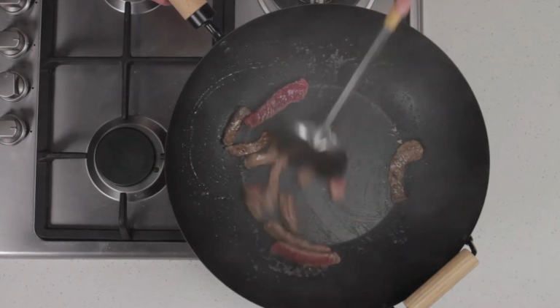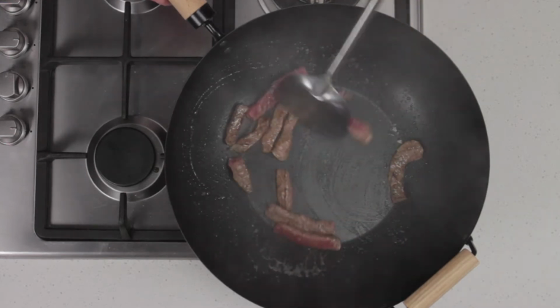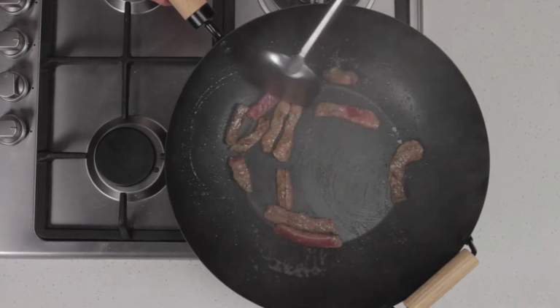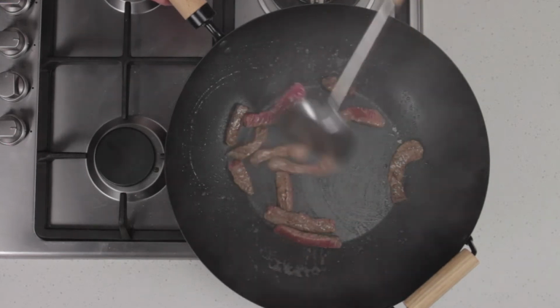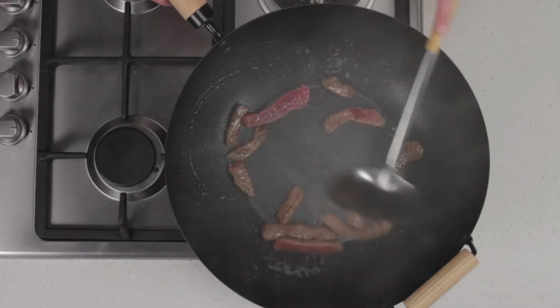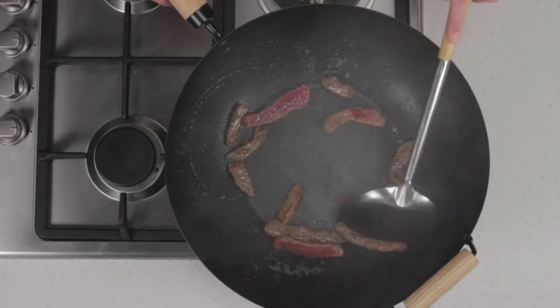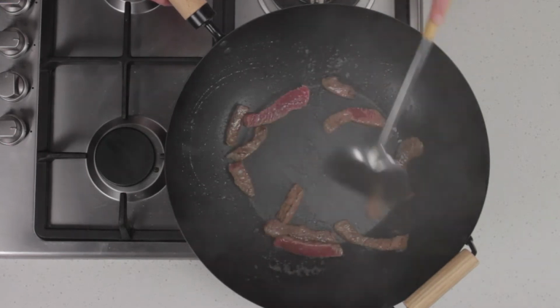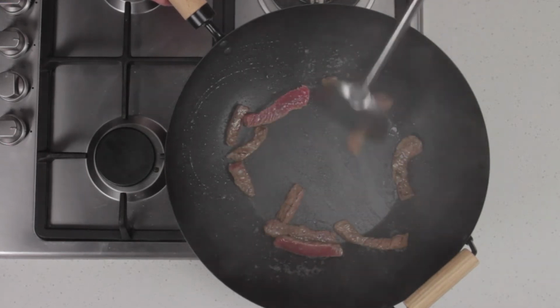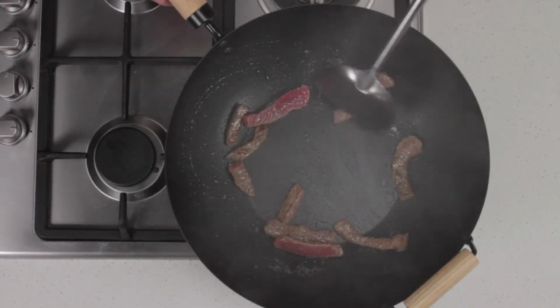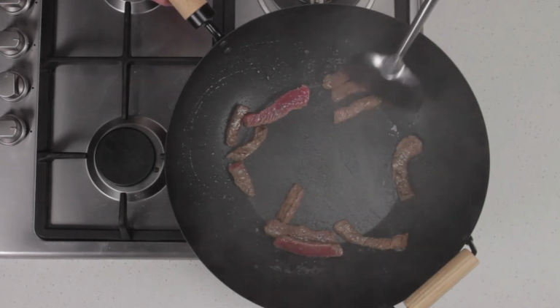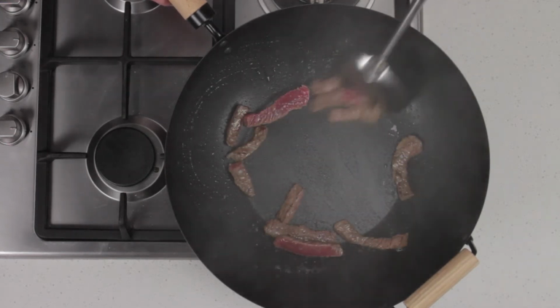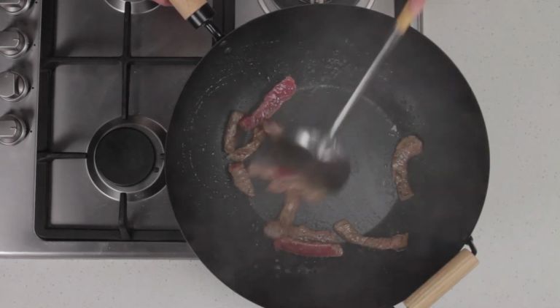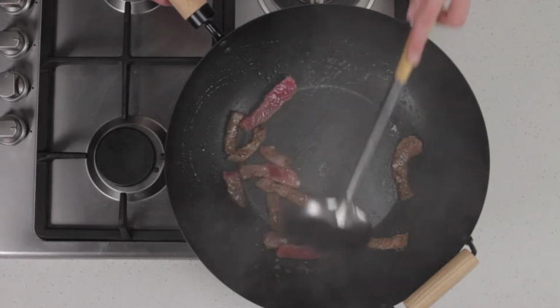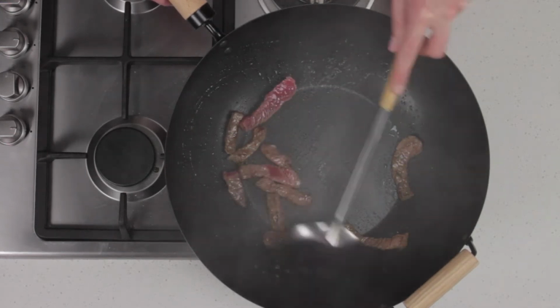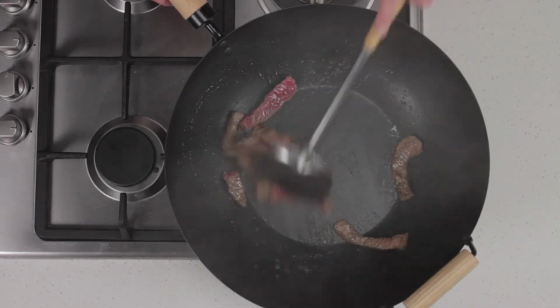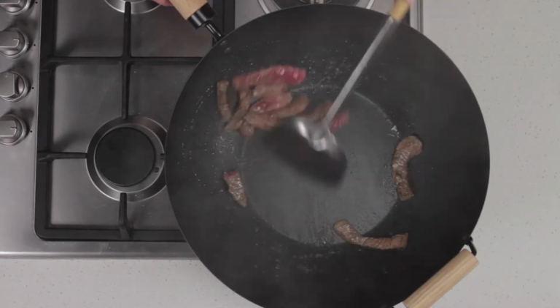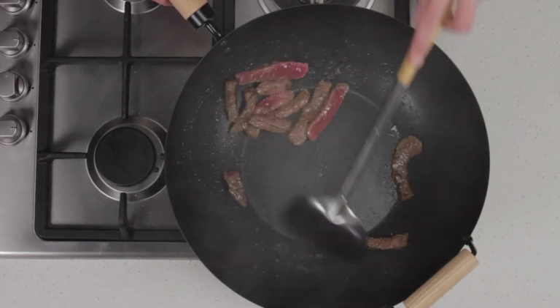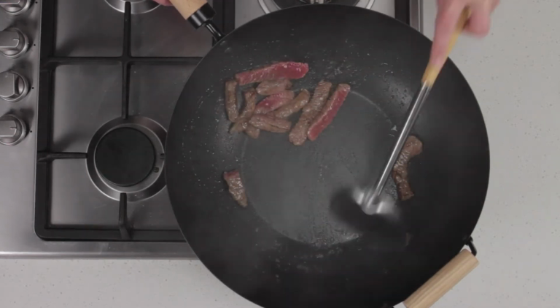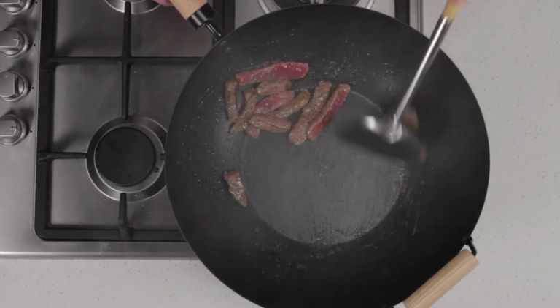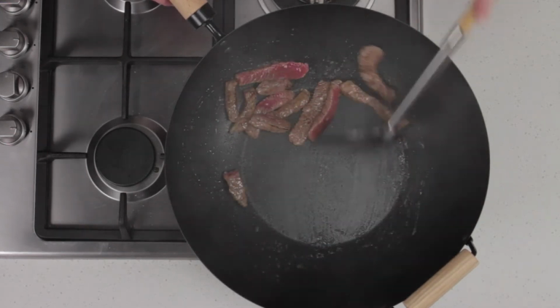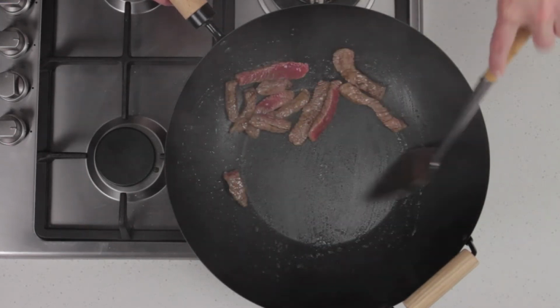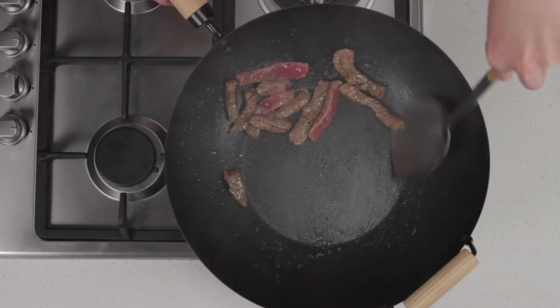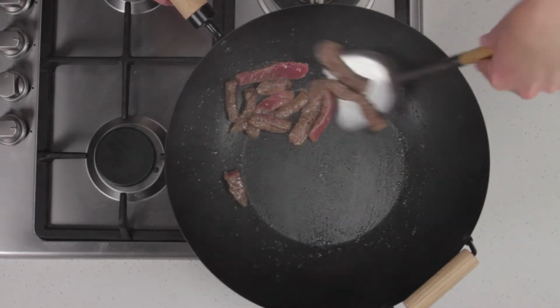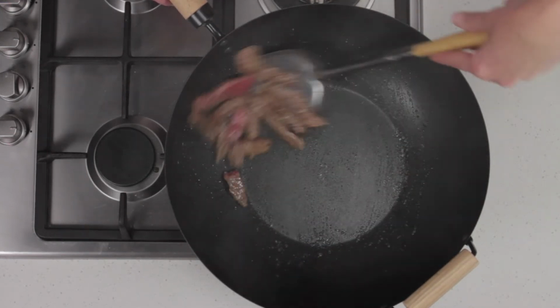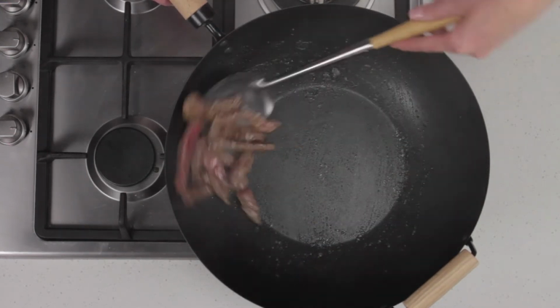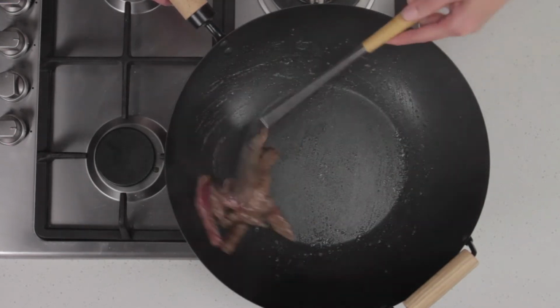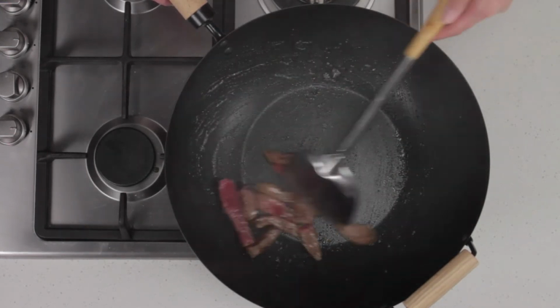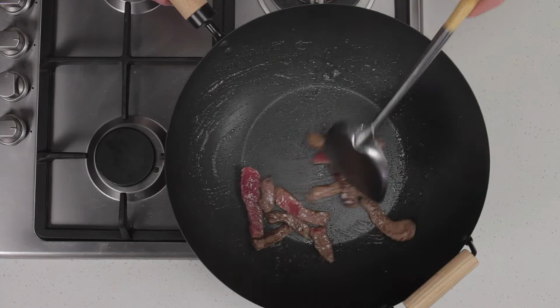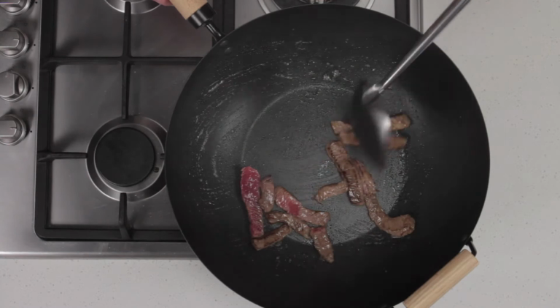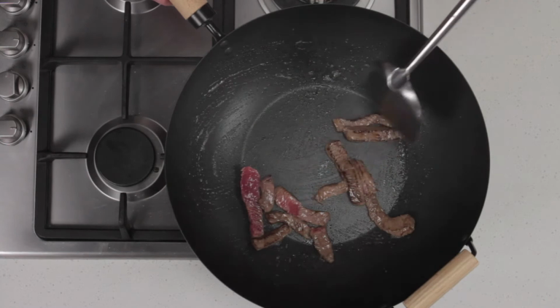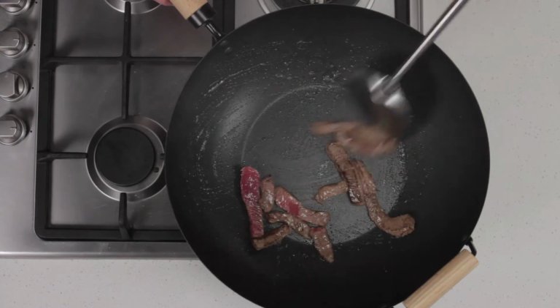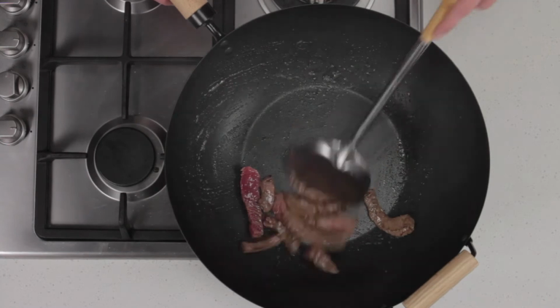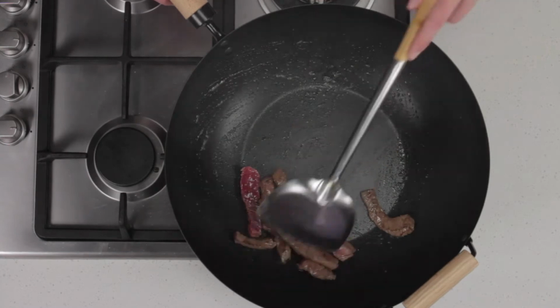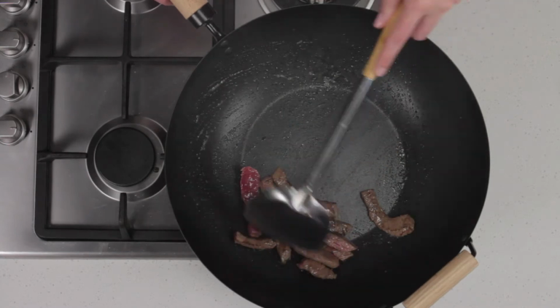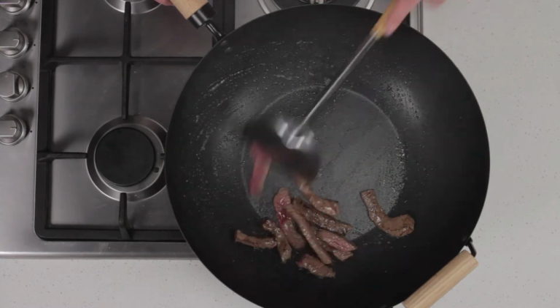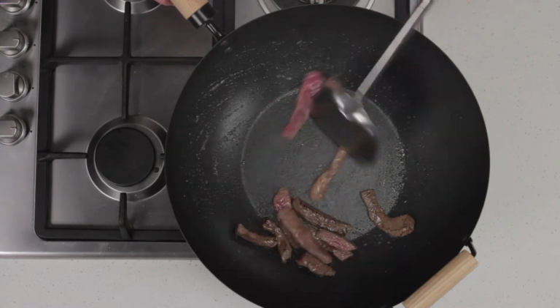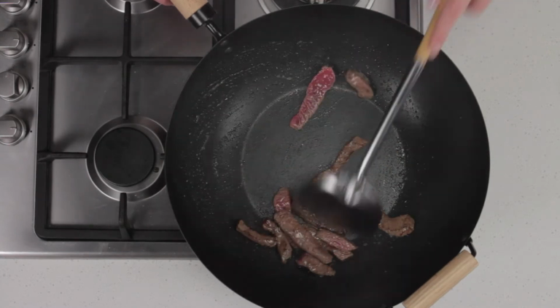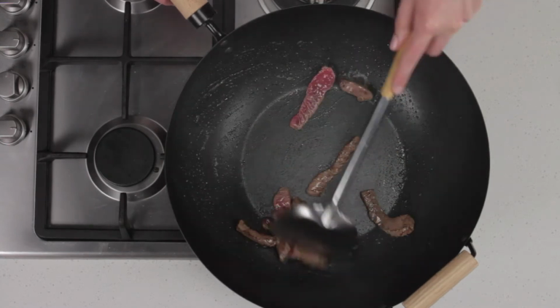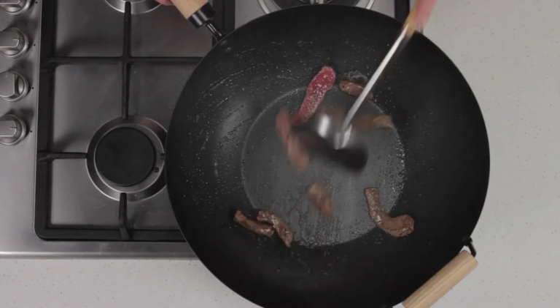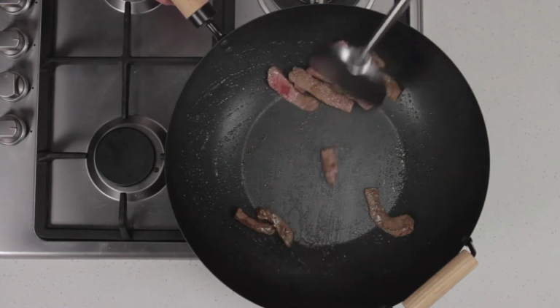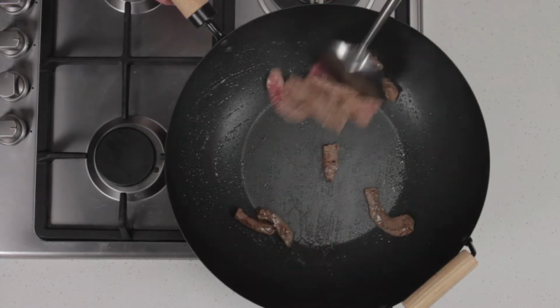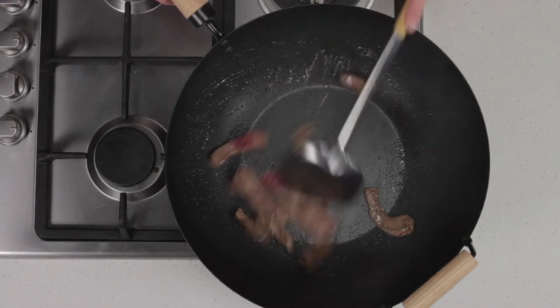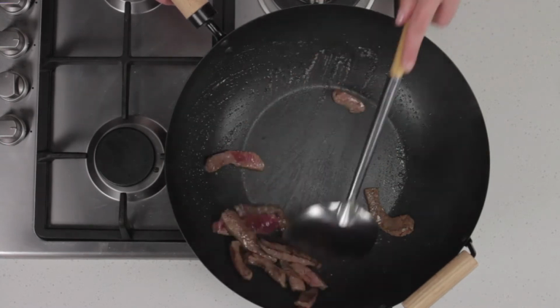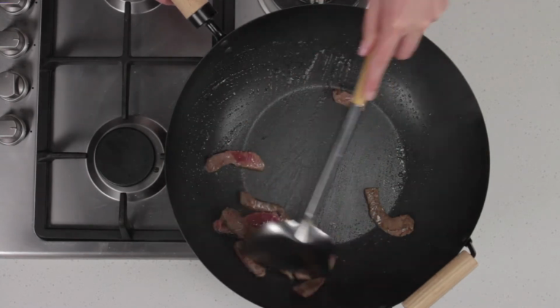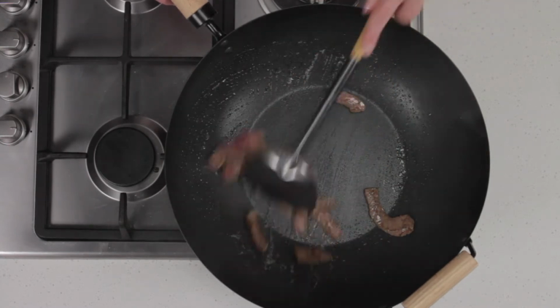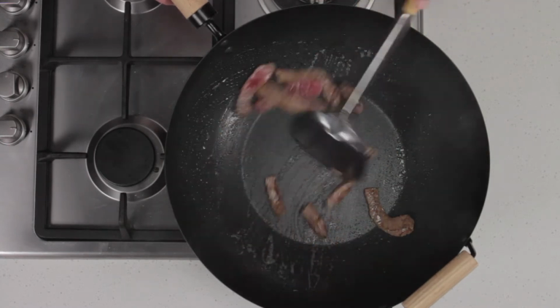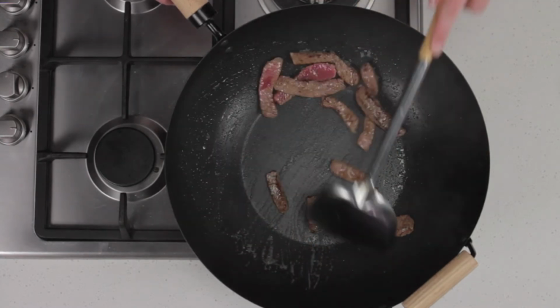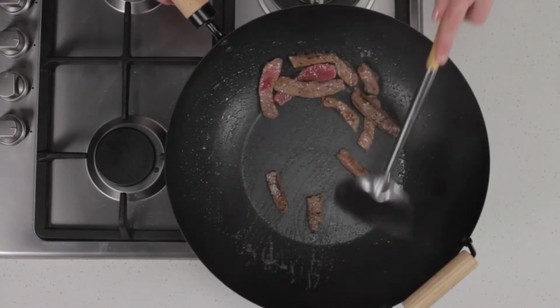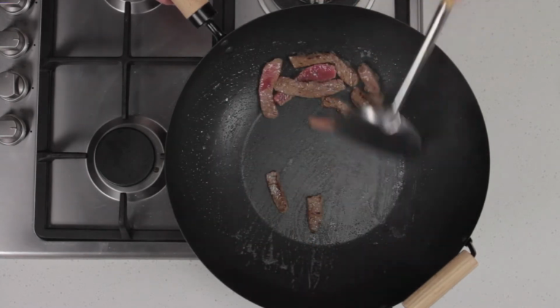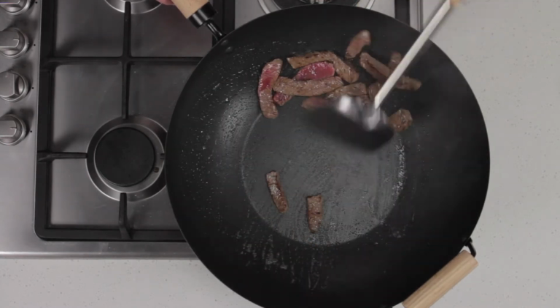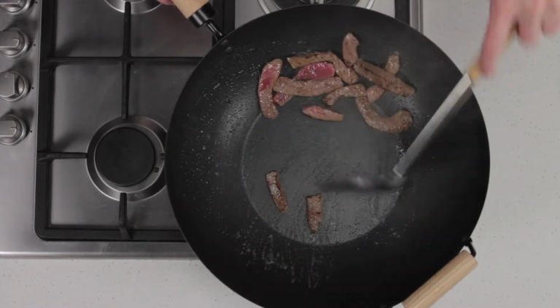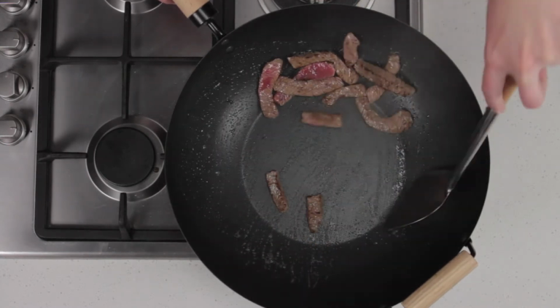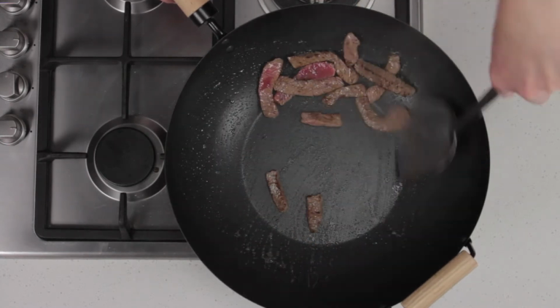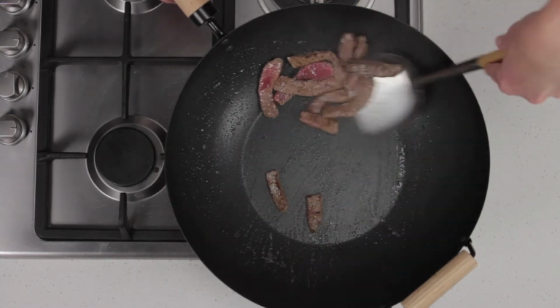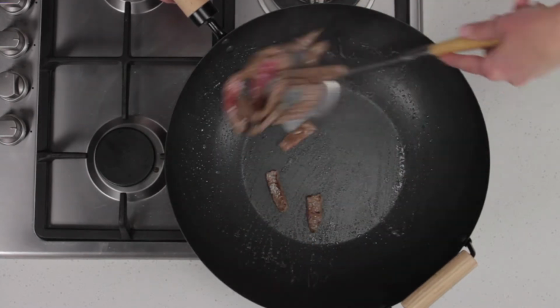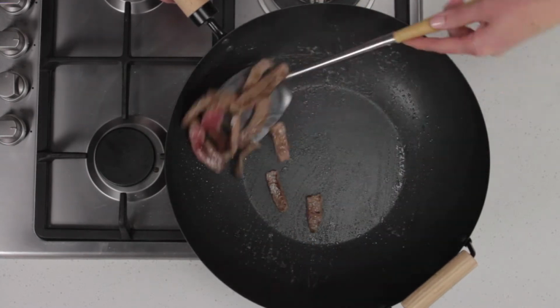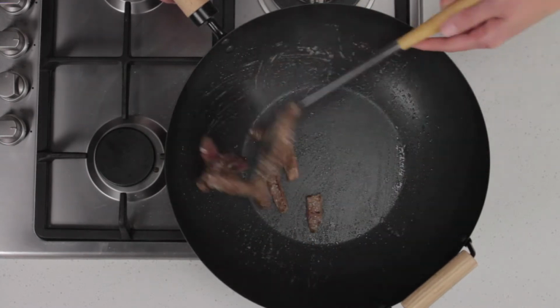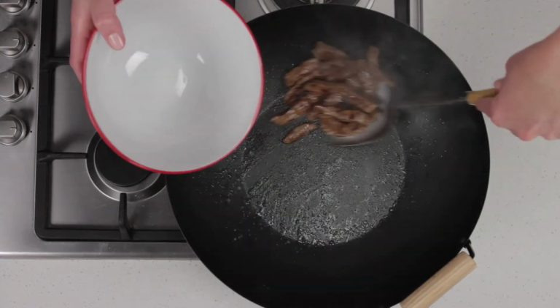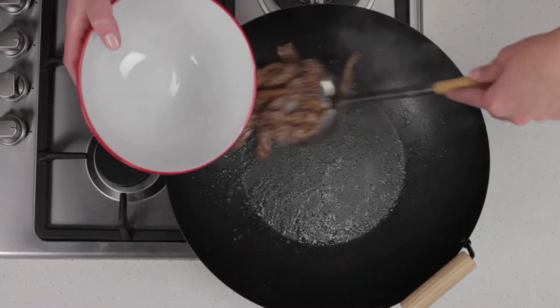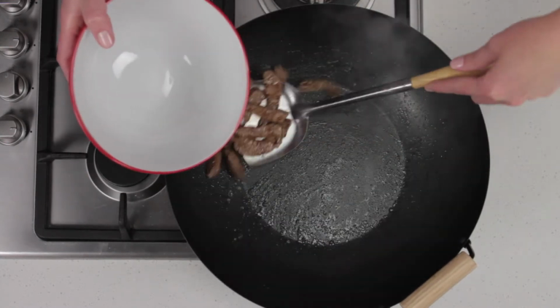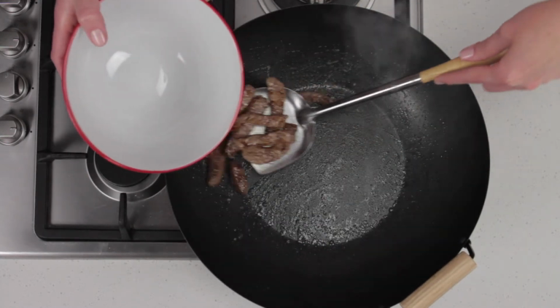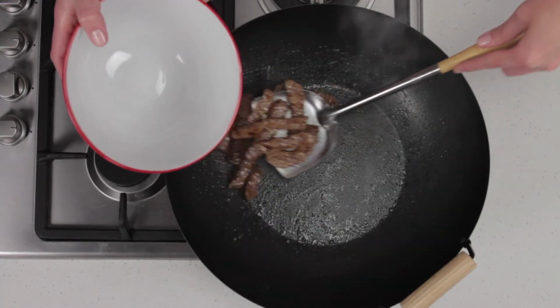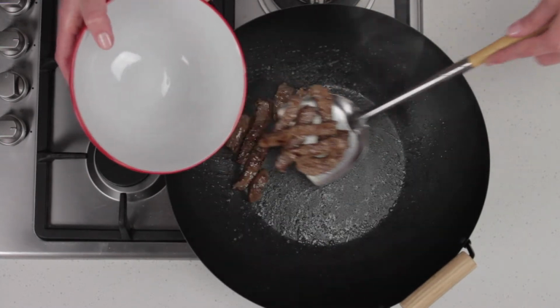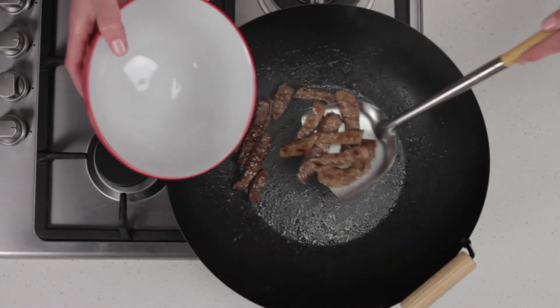Cooking the meat in small batches will keep the temperature of the wok at a high heat, stopping the meat from stewing. Transfer the meat to a bowl.